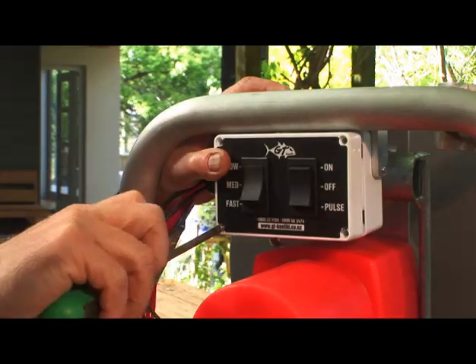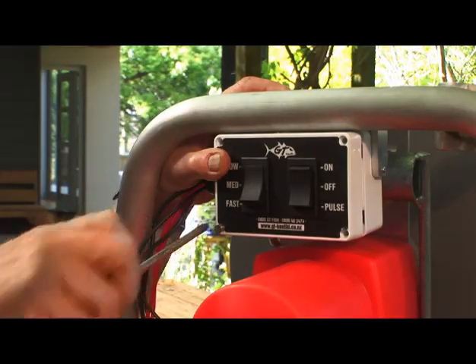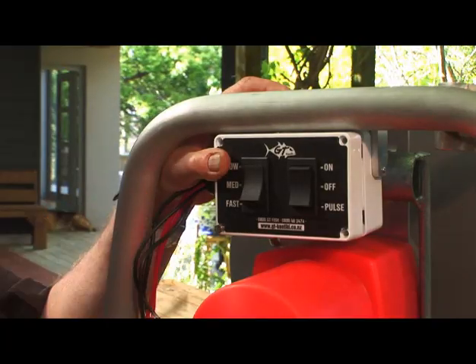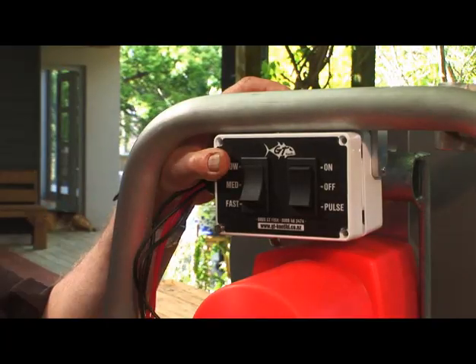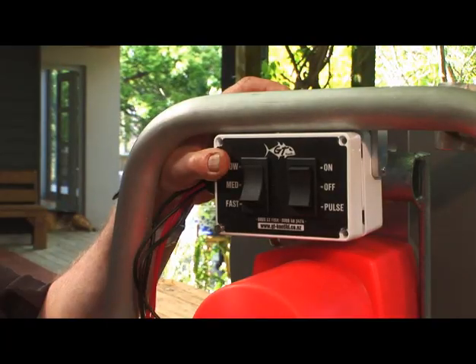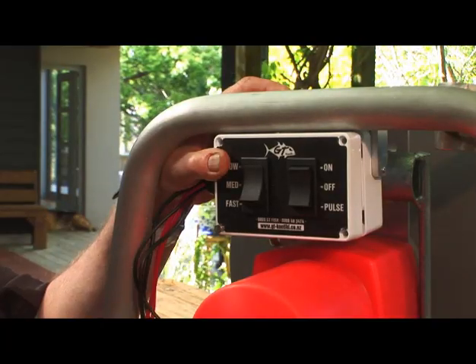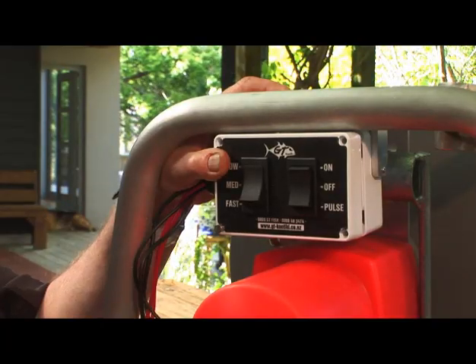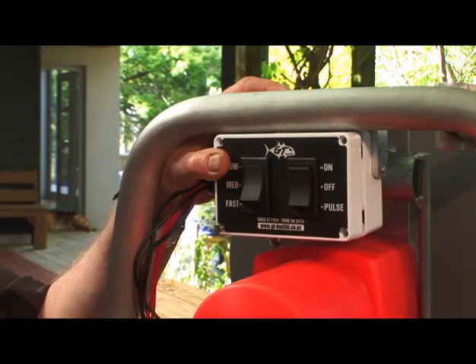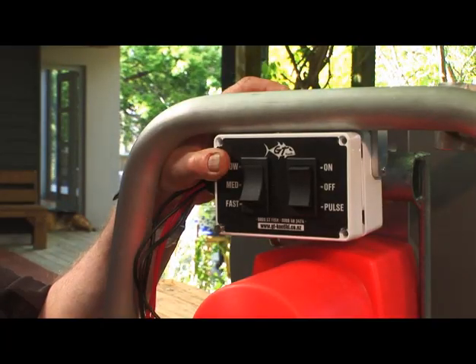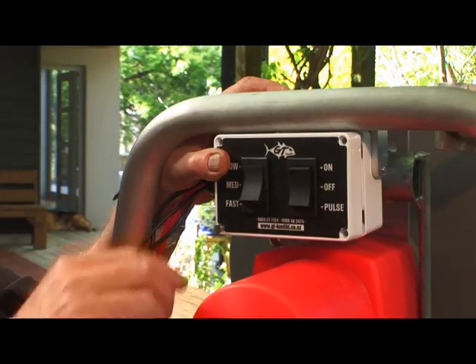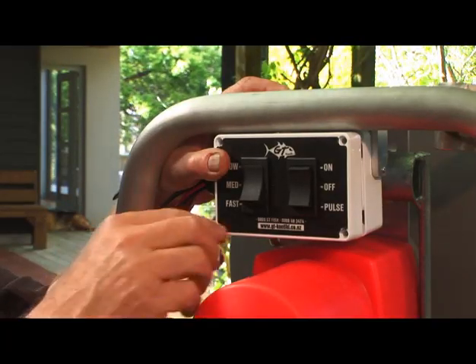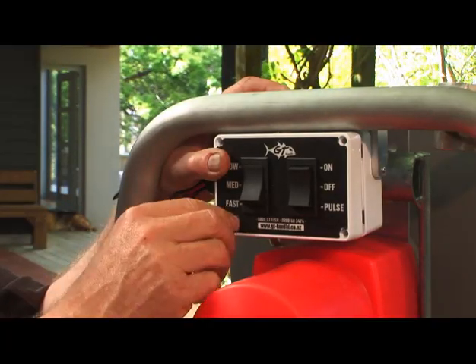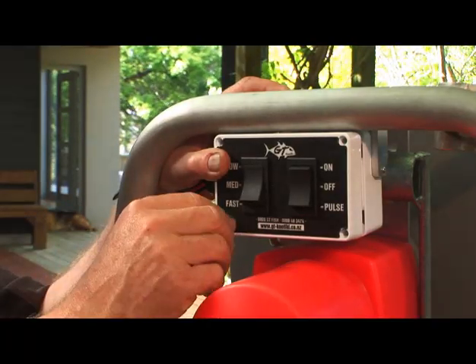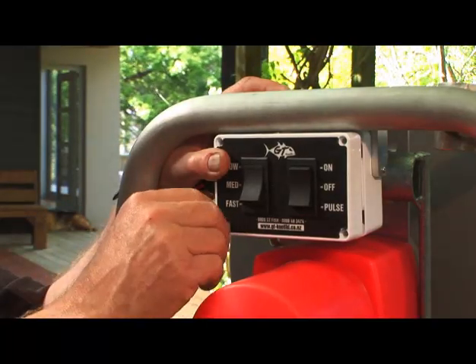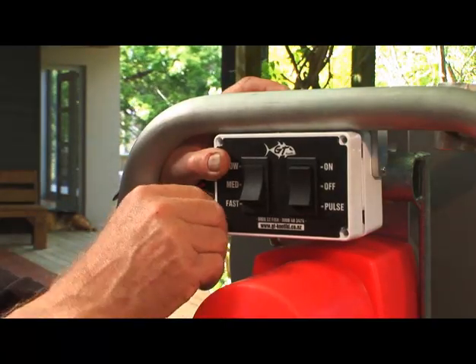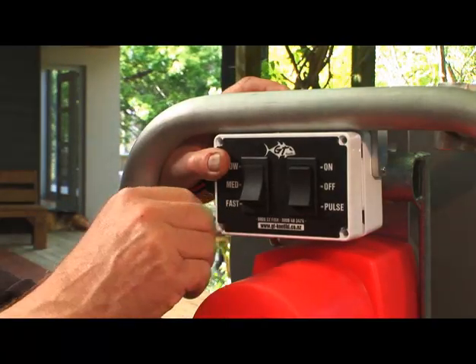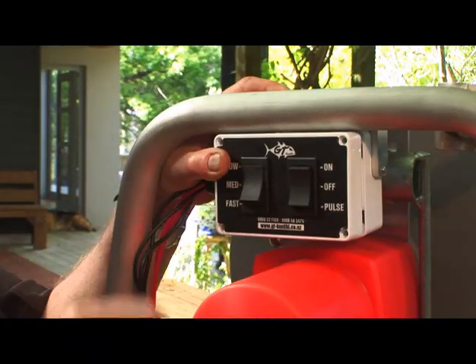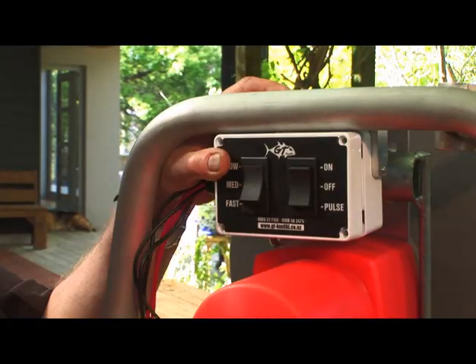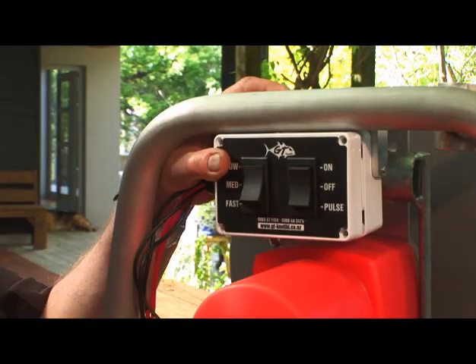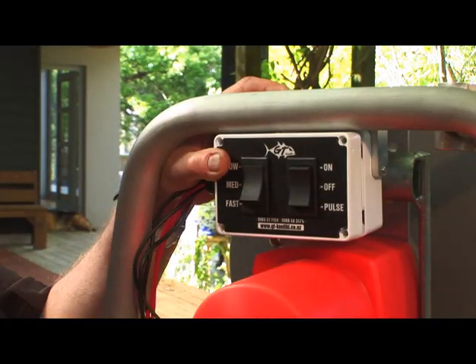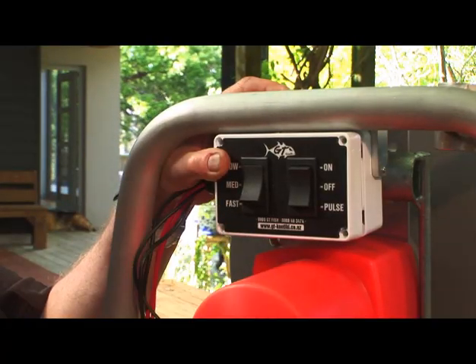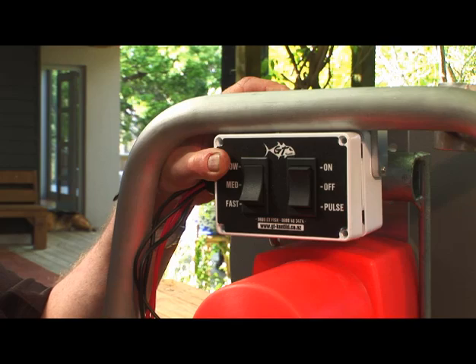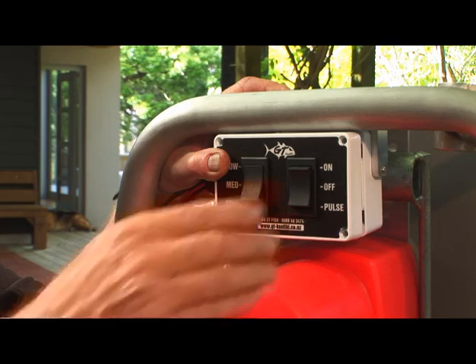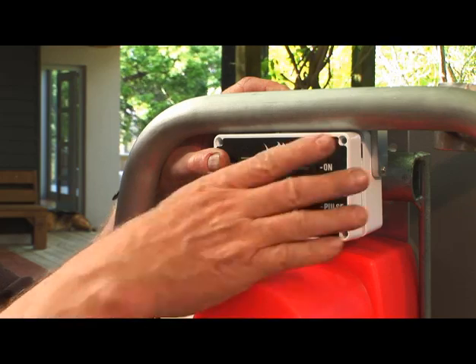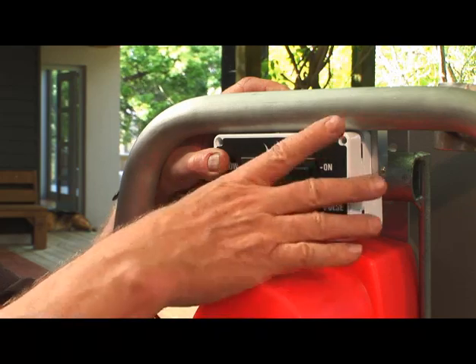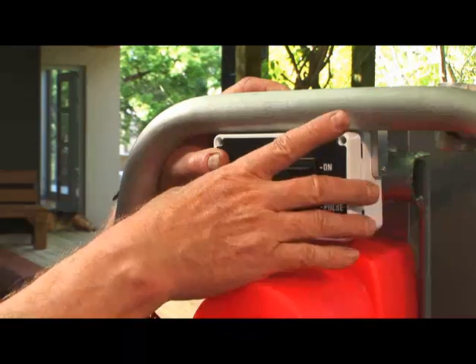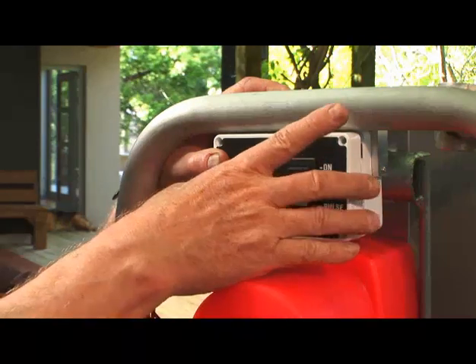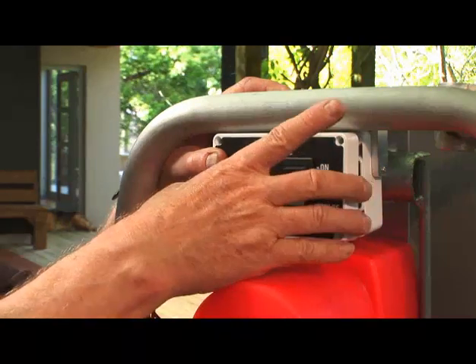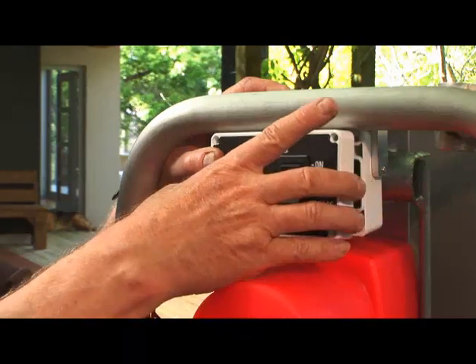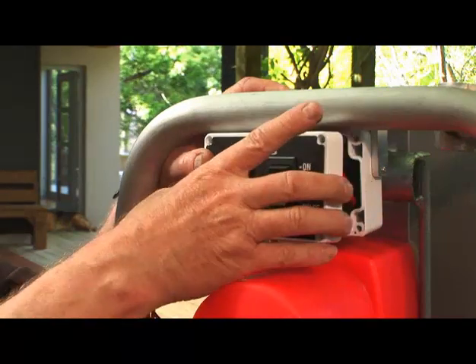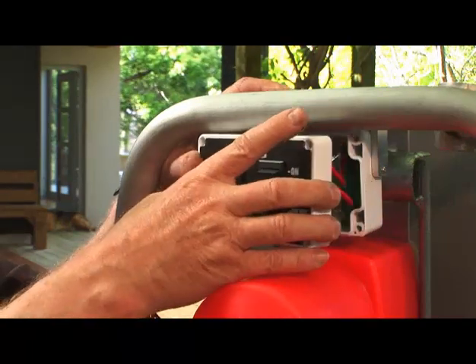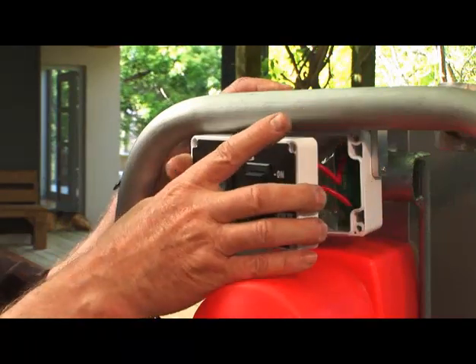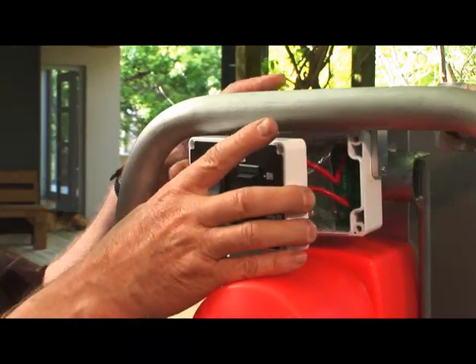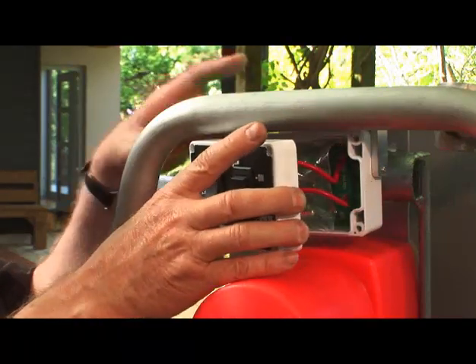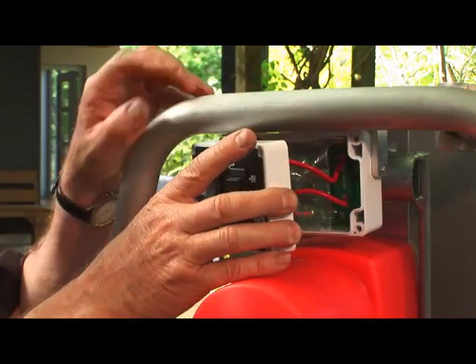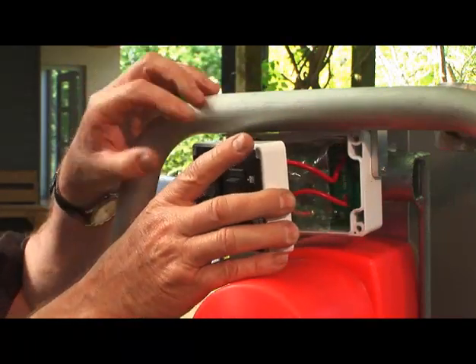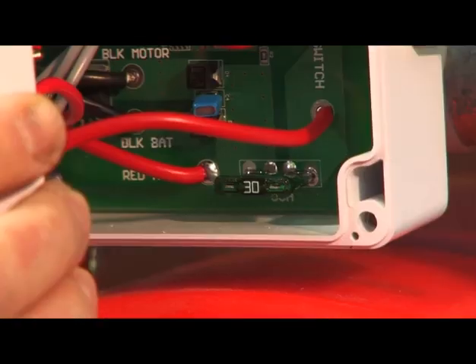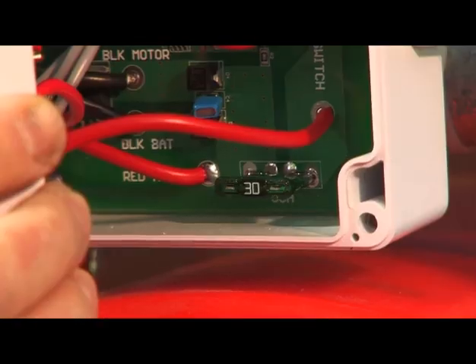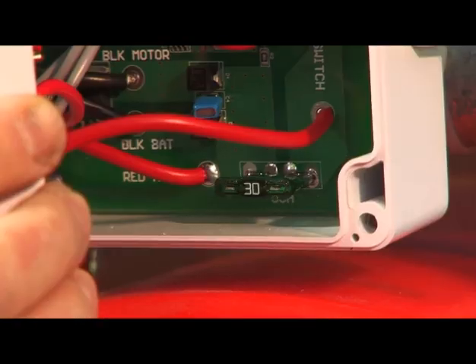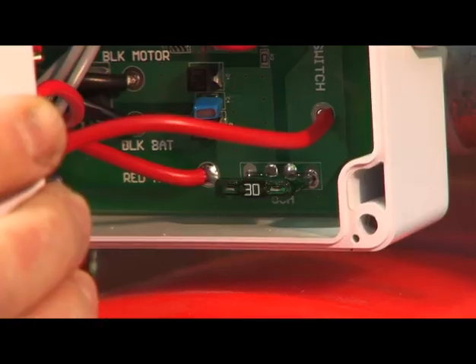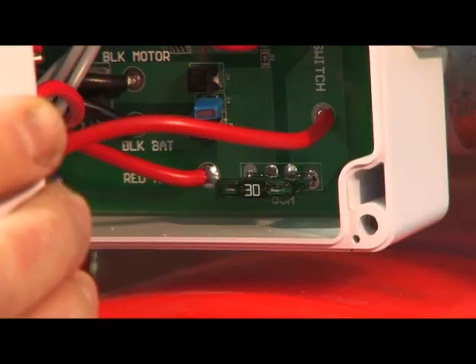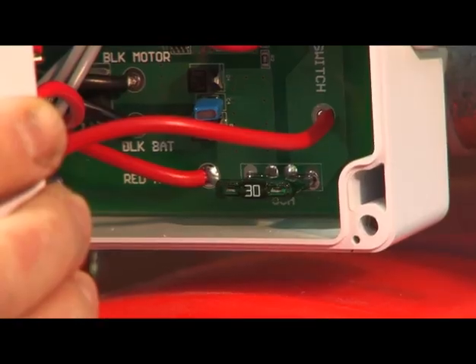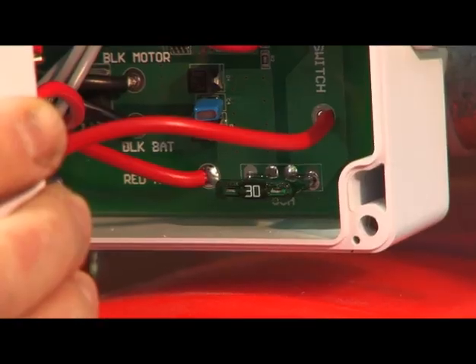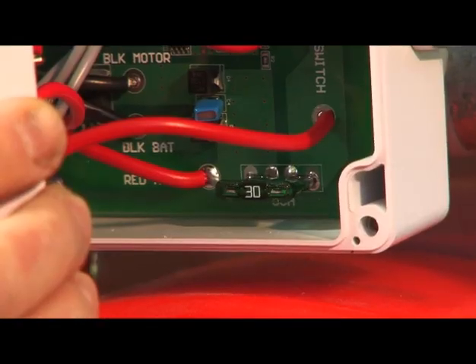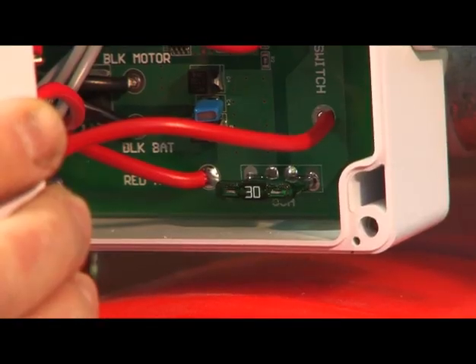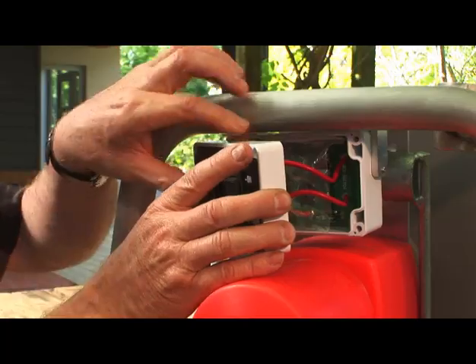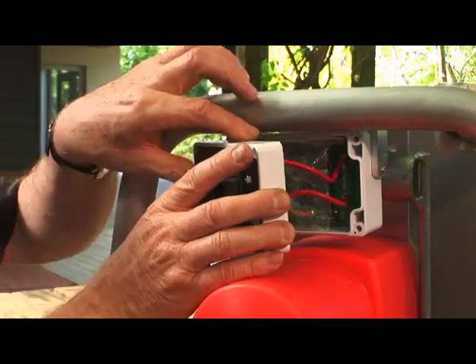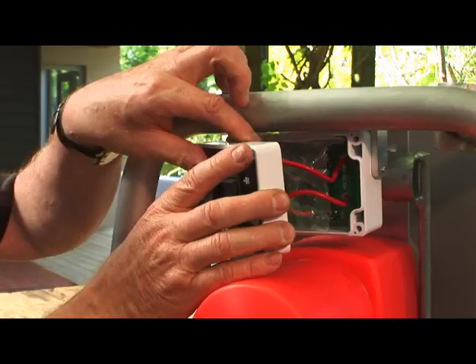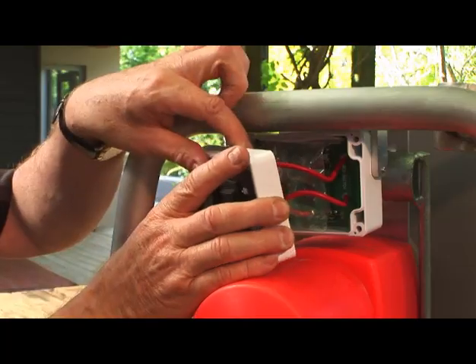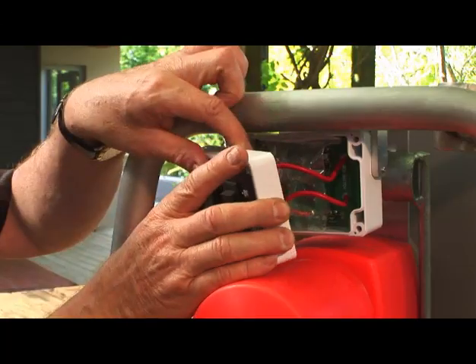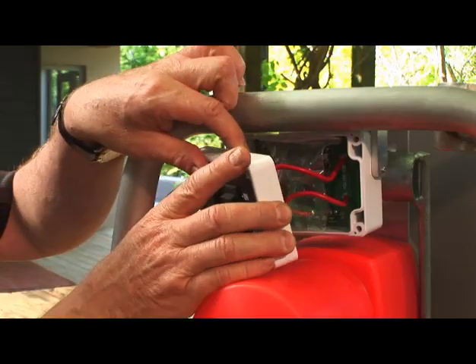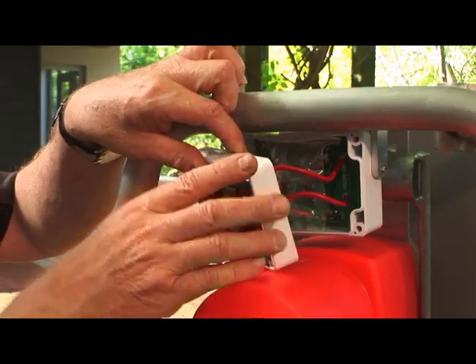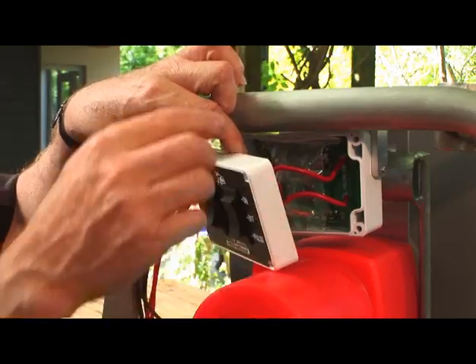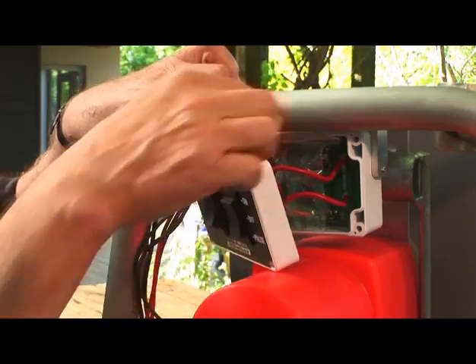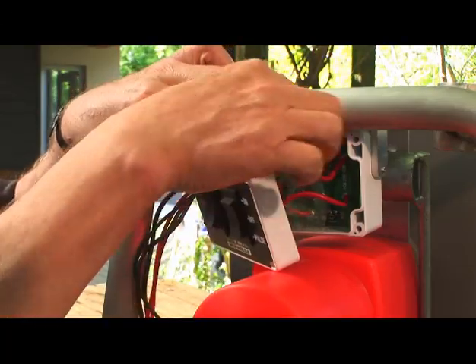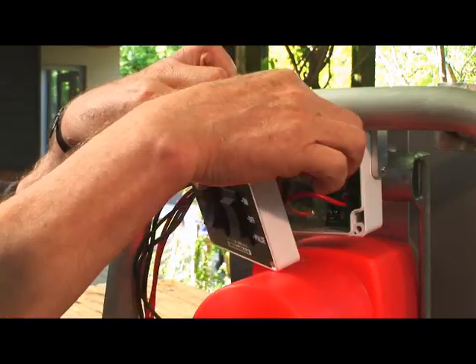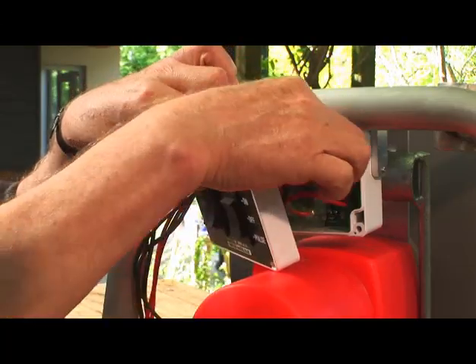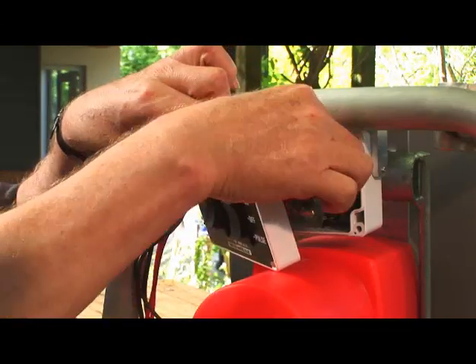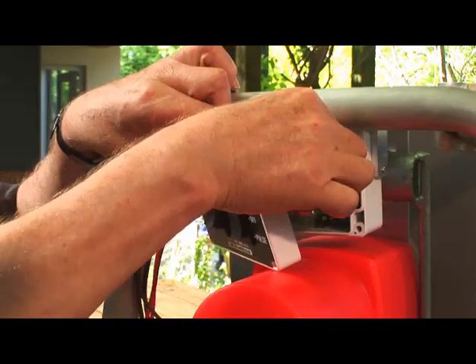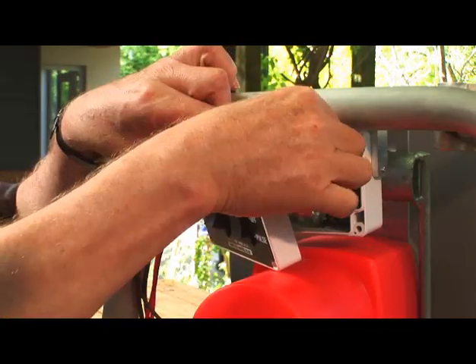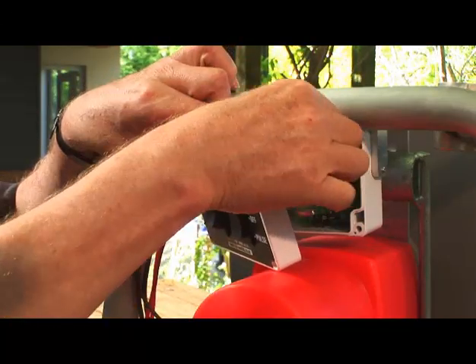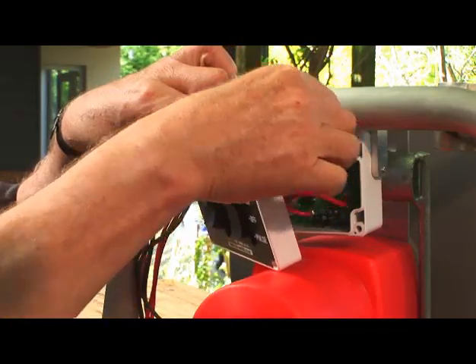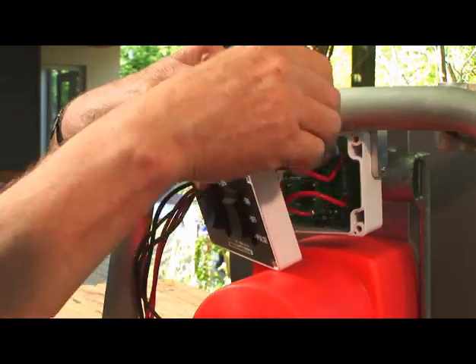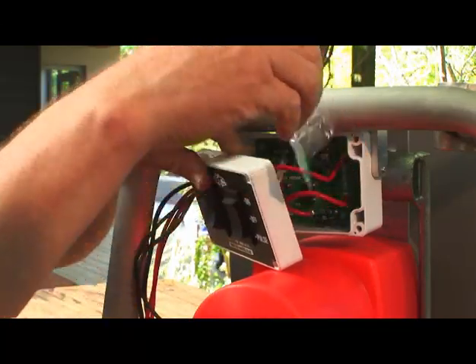If the winch is stalled, check the 30A fuse inside the box because it might have blown. But there's a spare fuse inside there too.